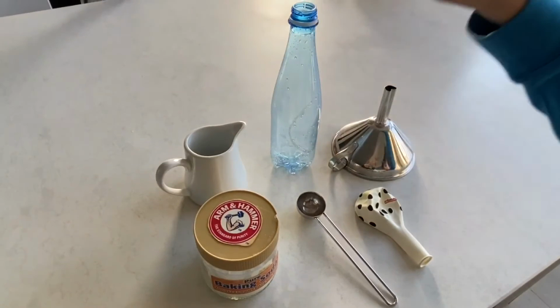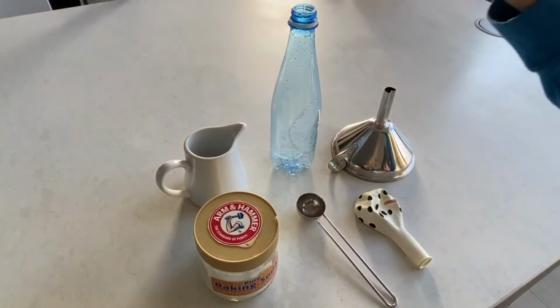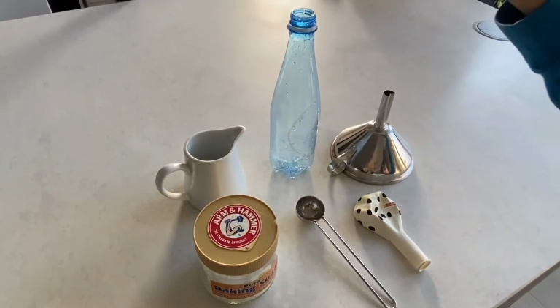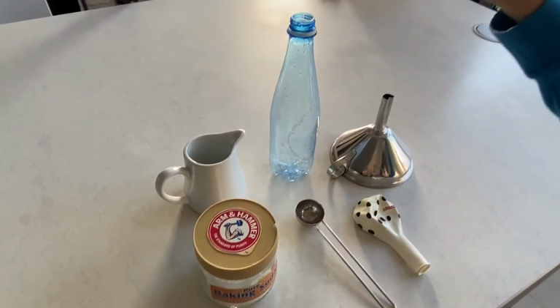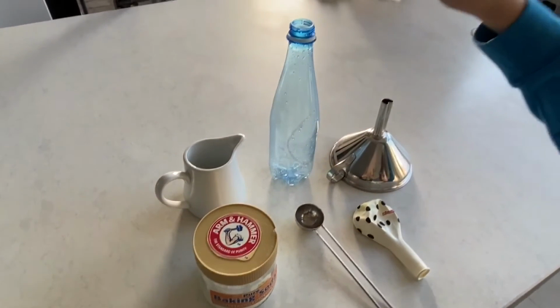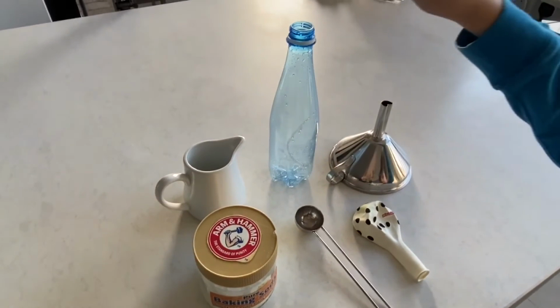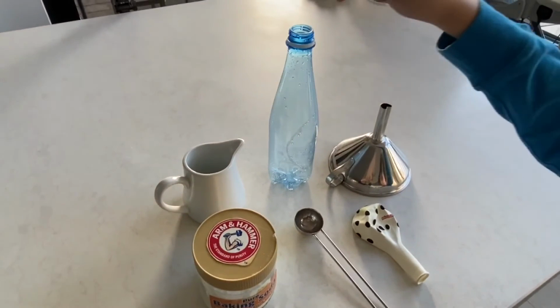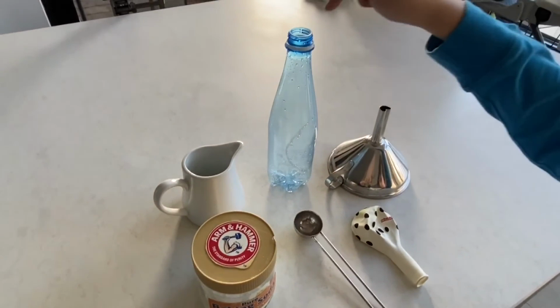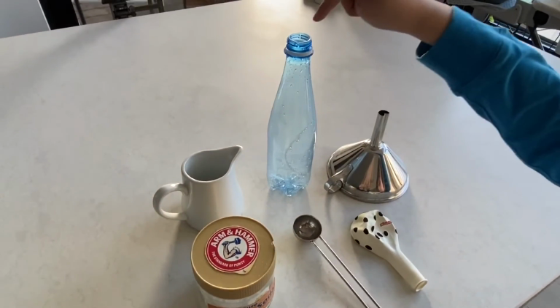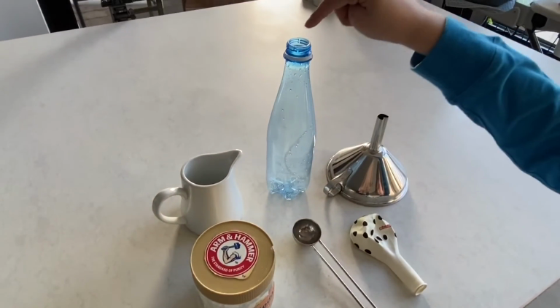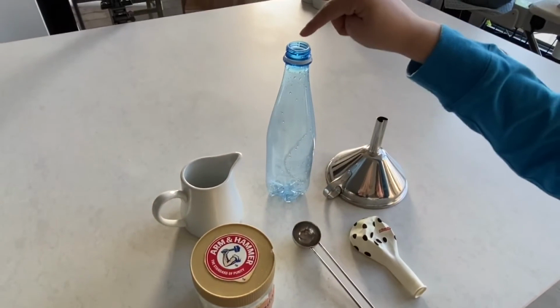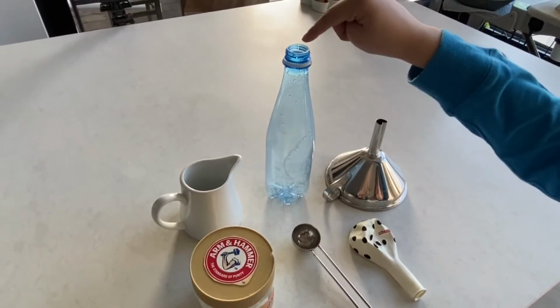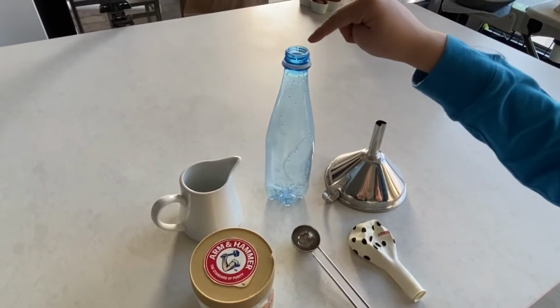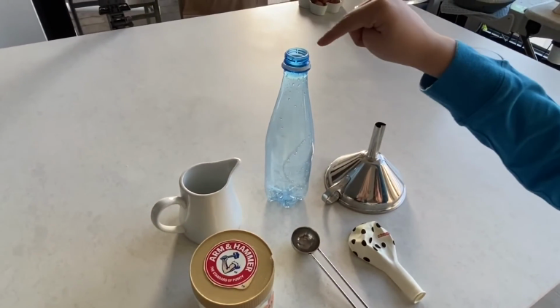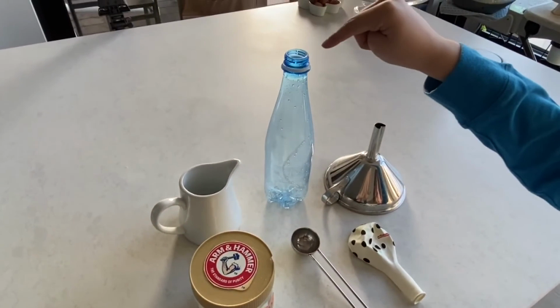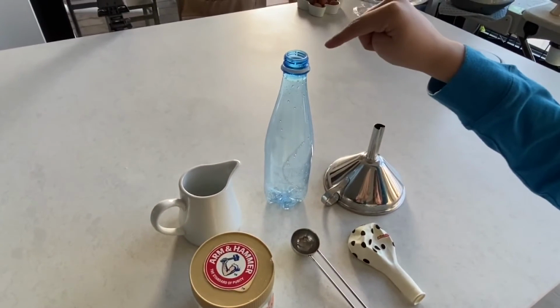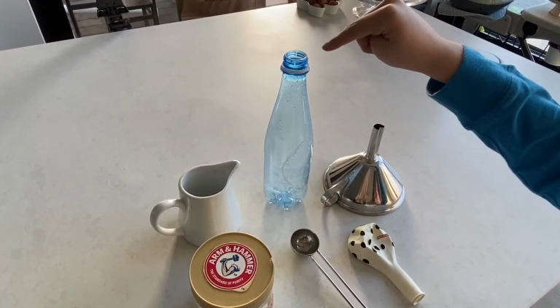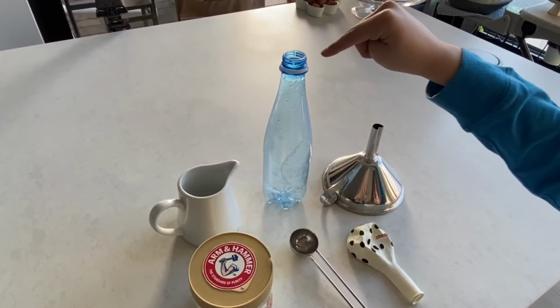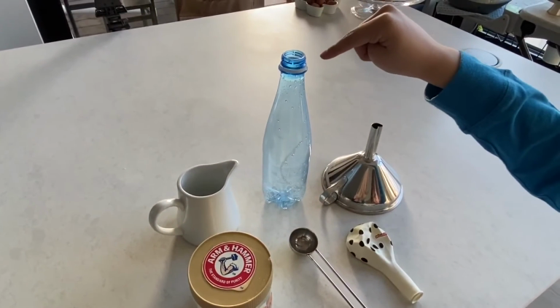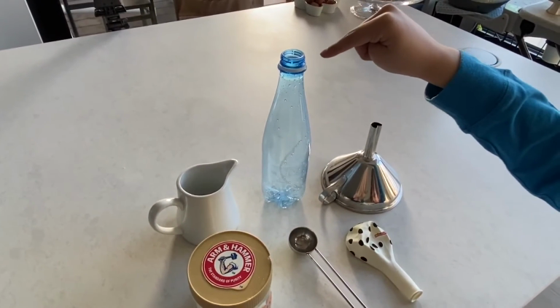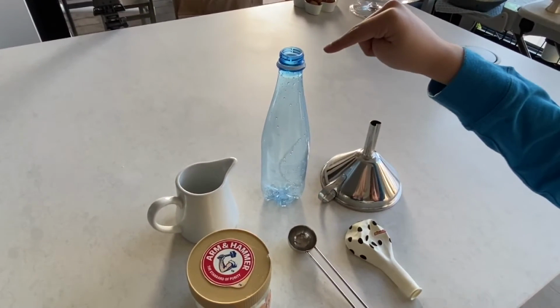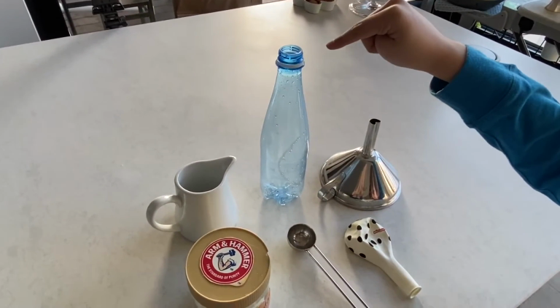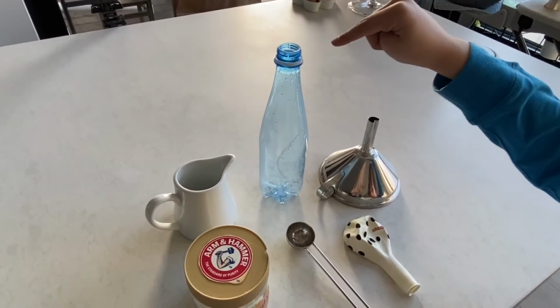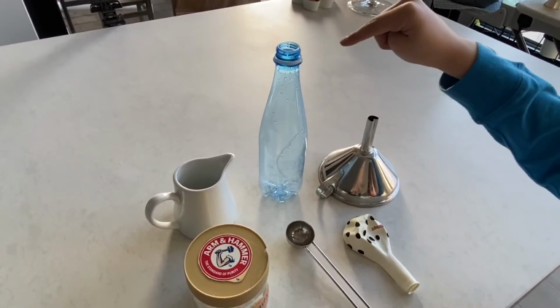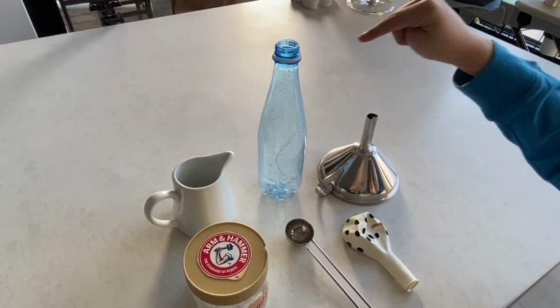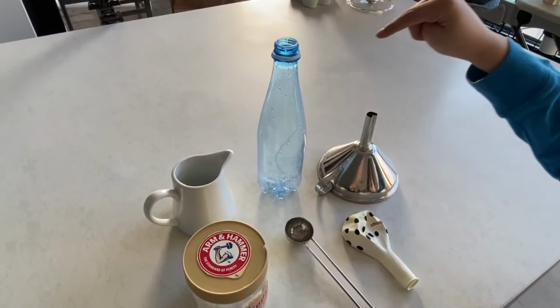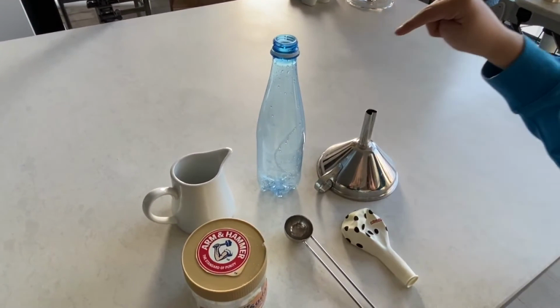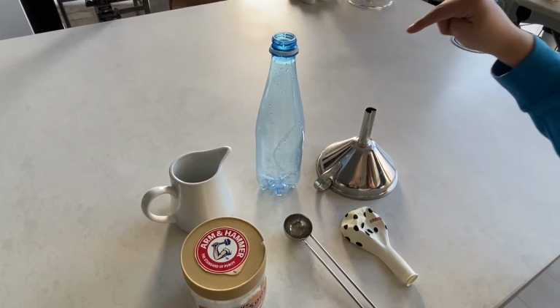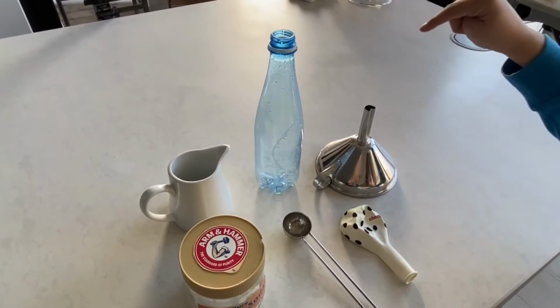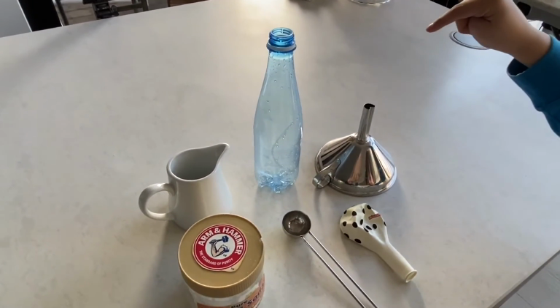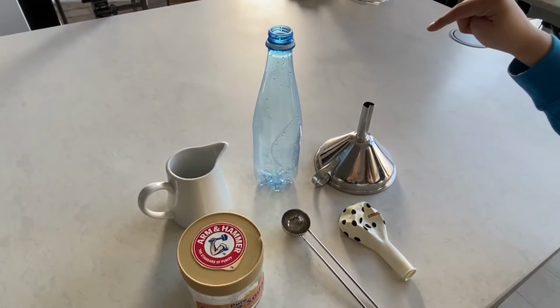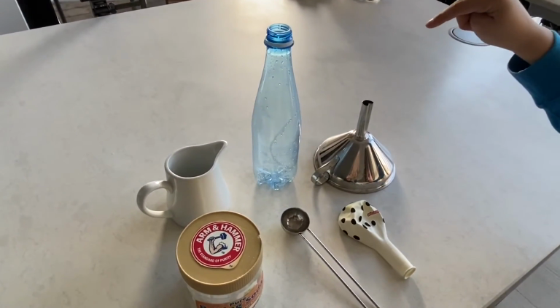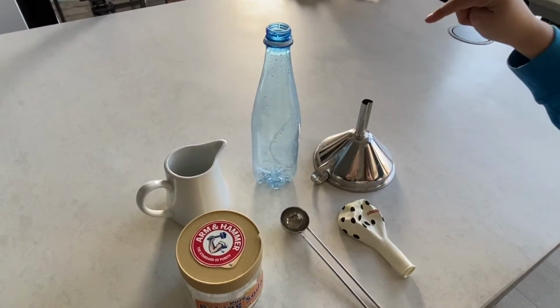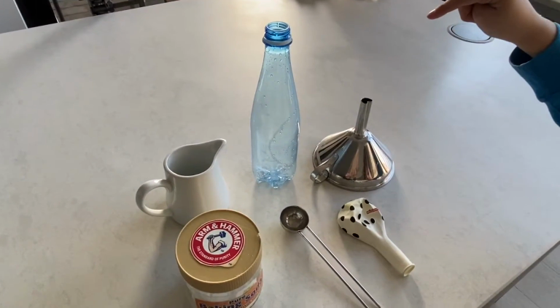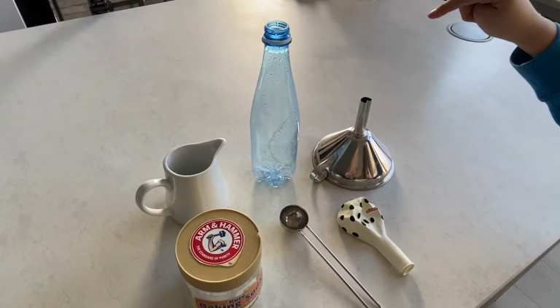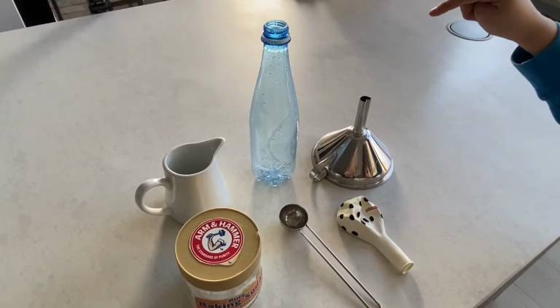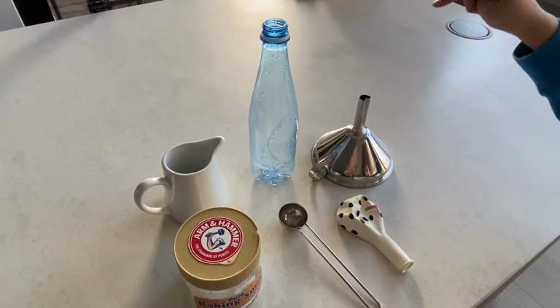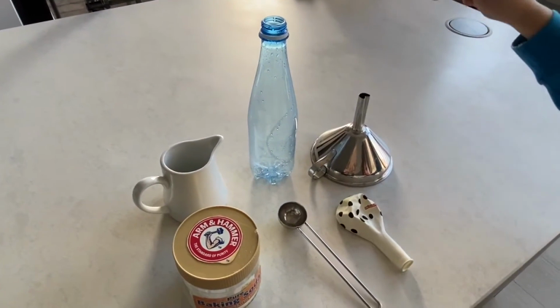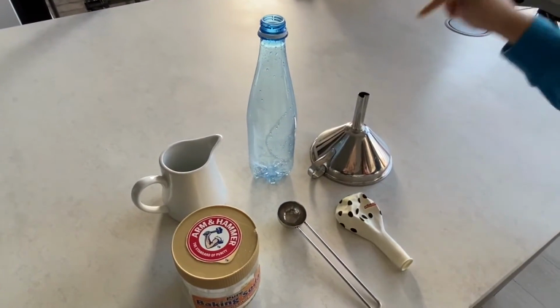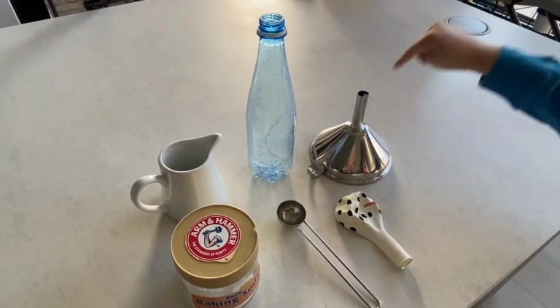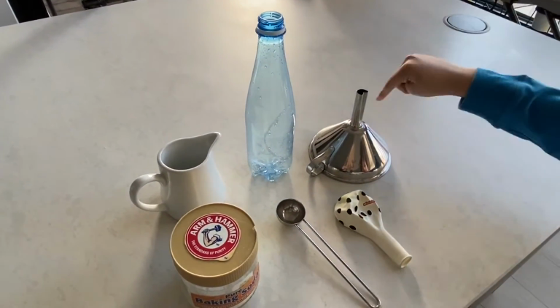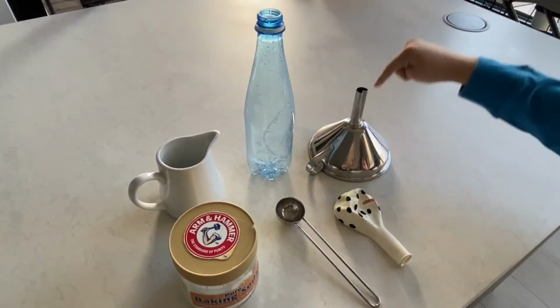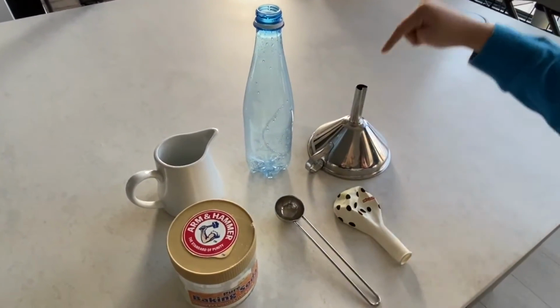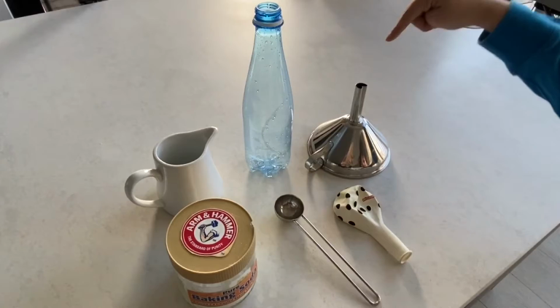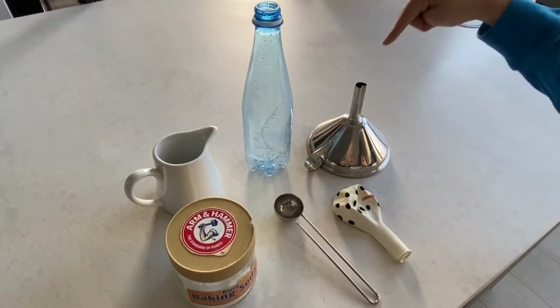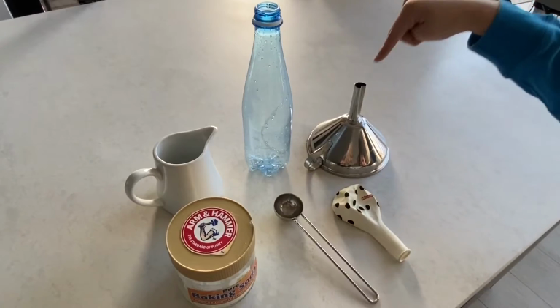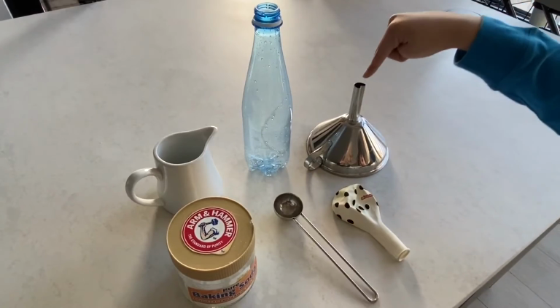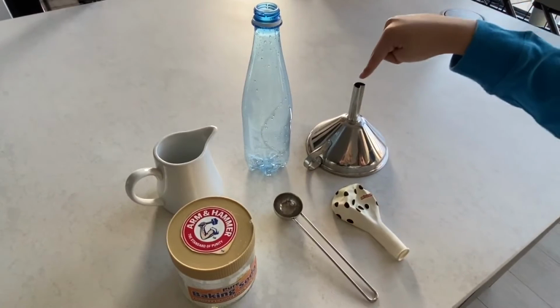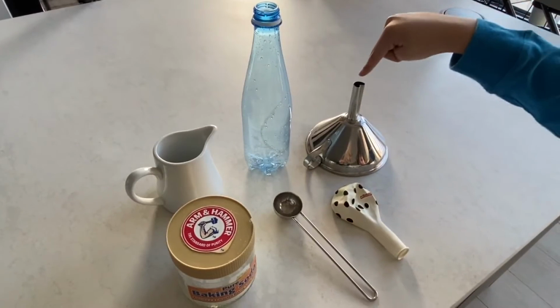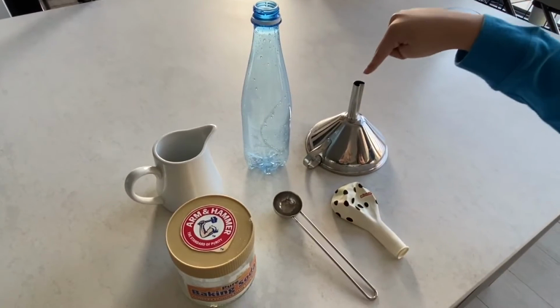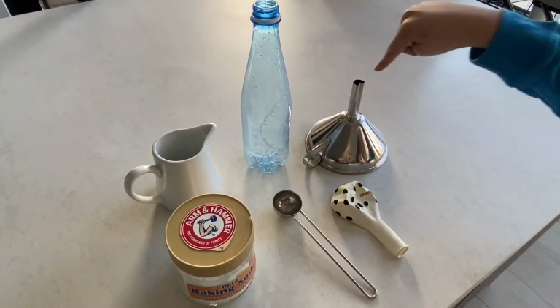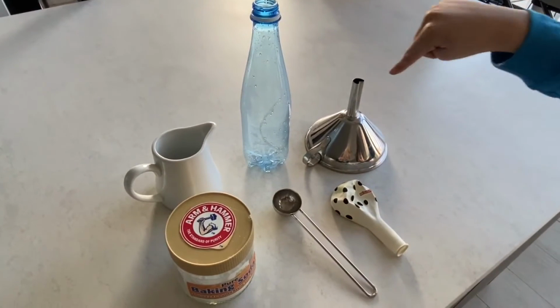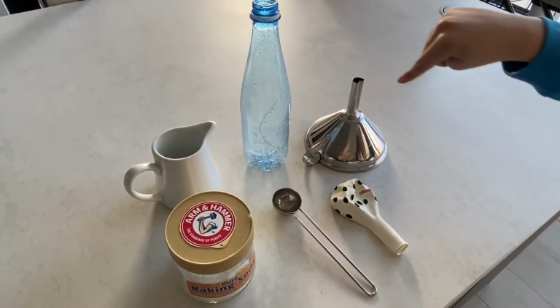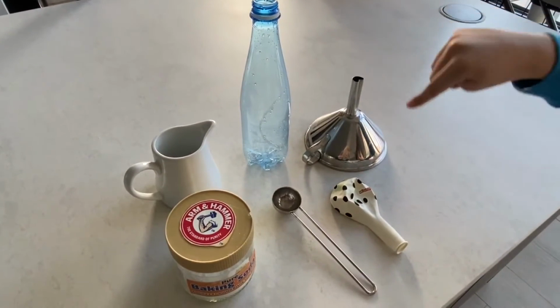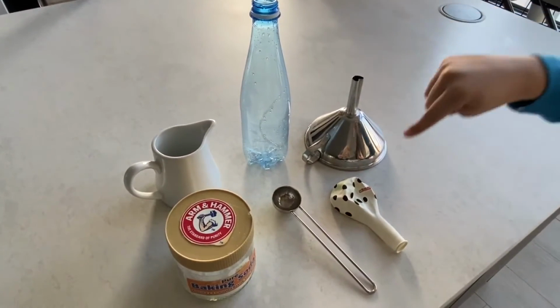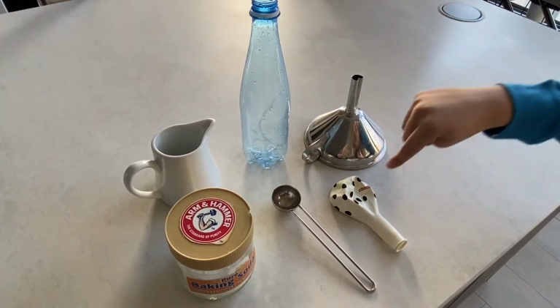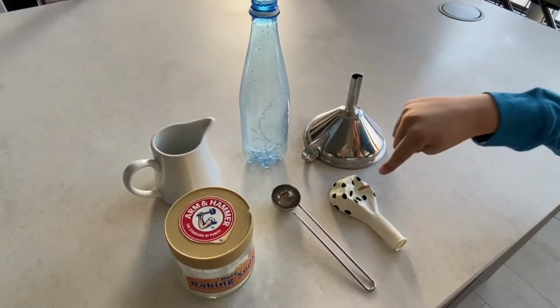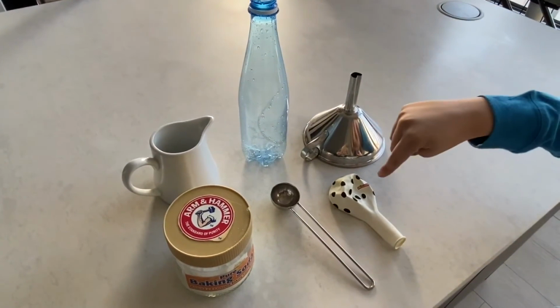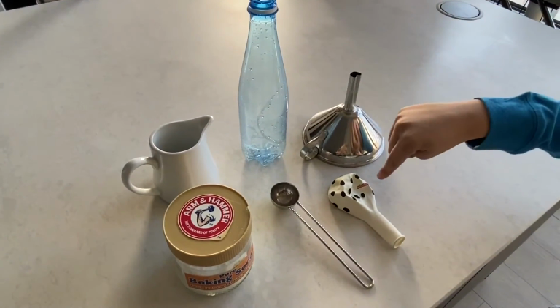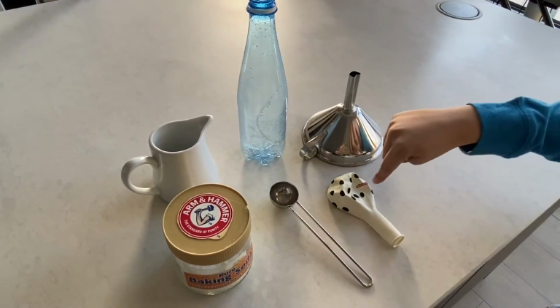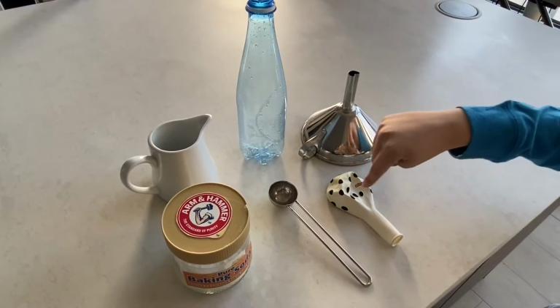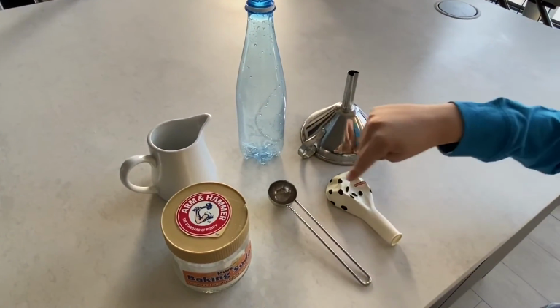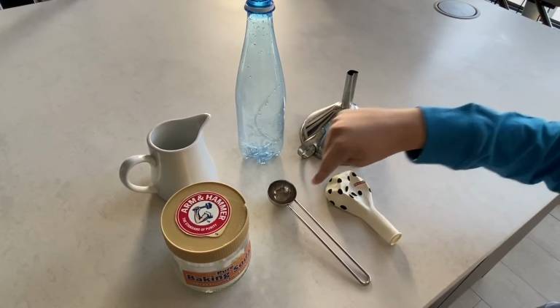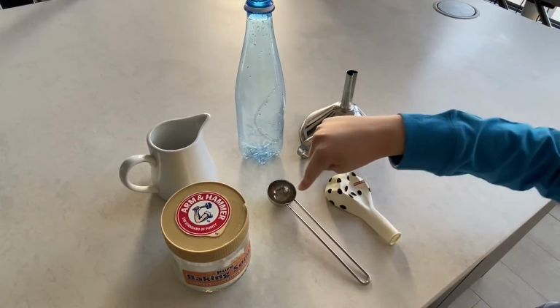A plastic bottle, which is empty, a funnel, a balloon, and a spoon.